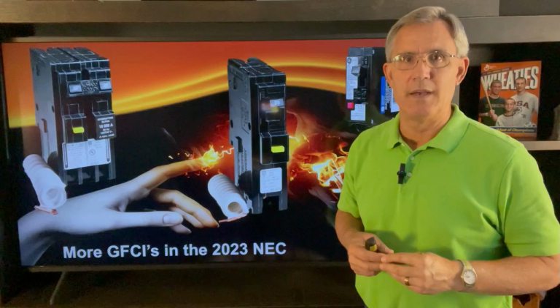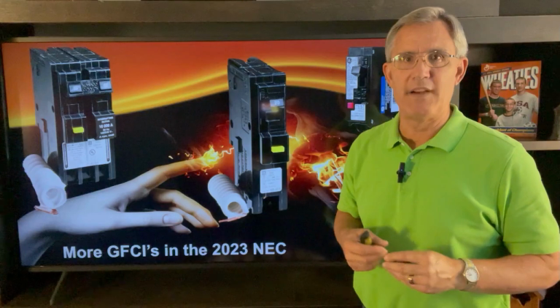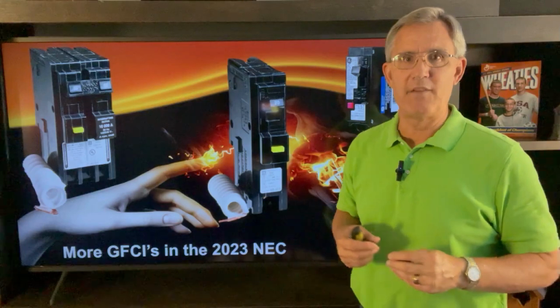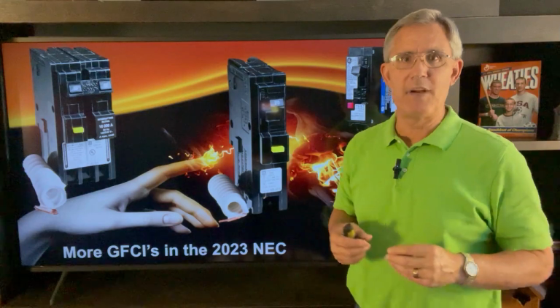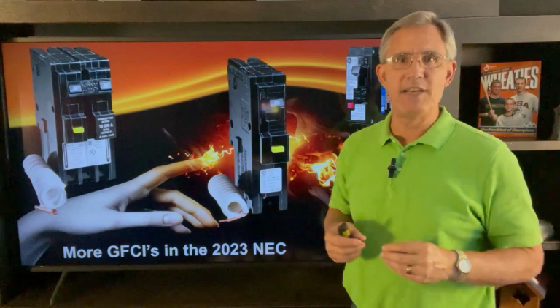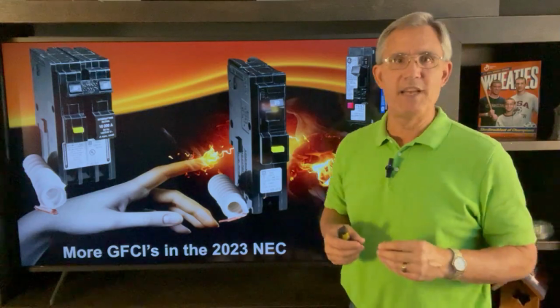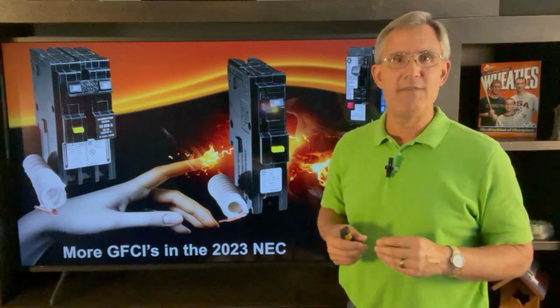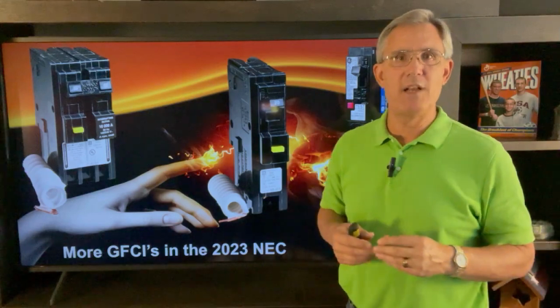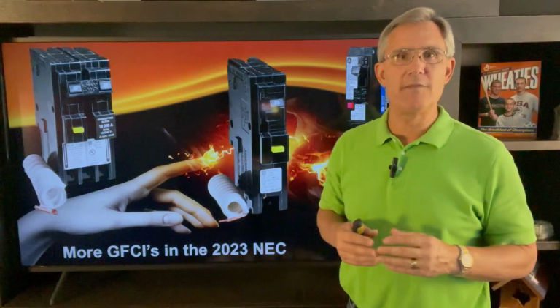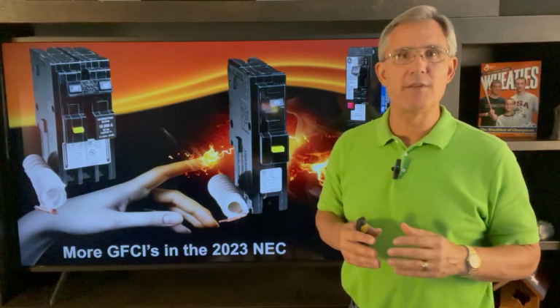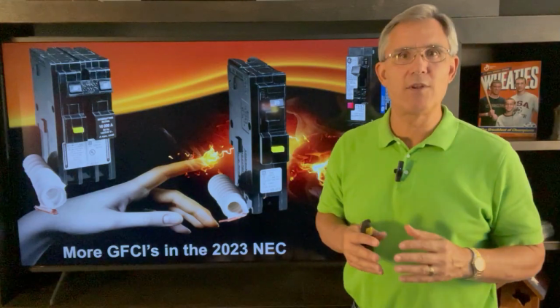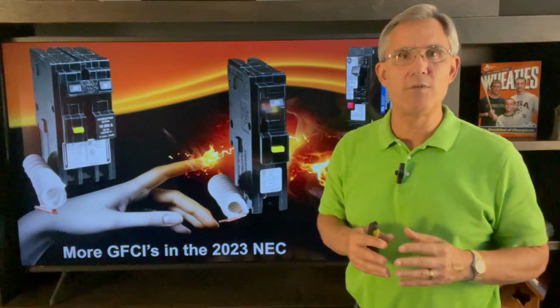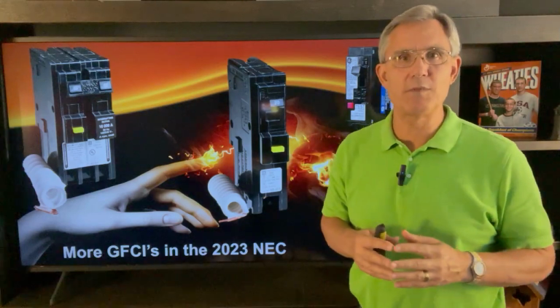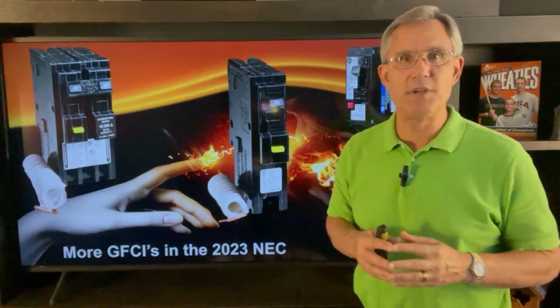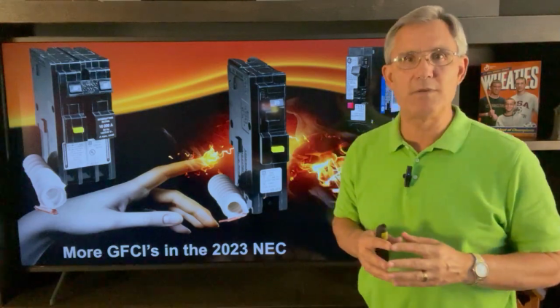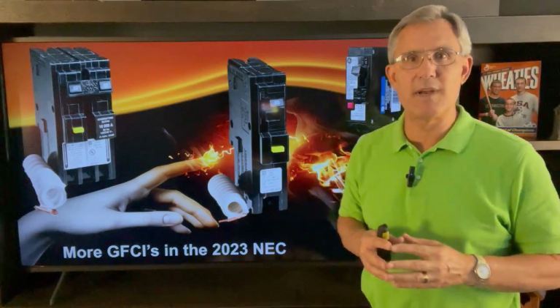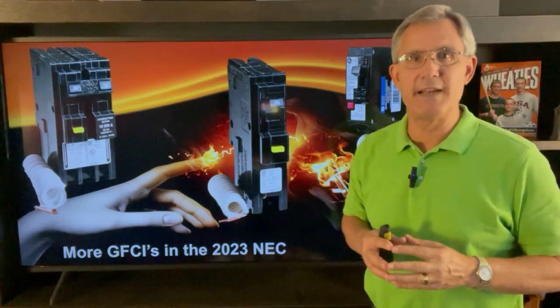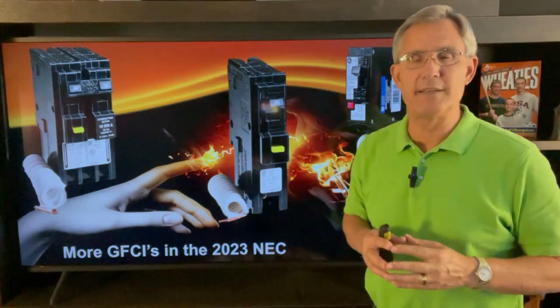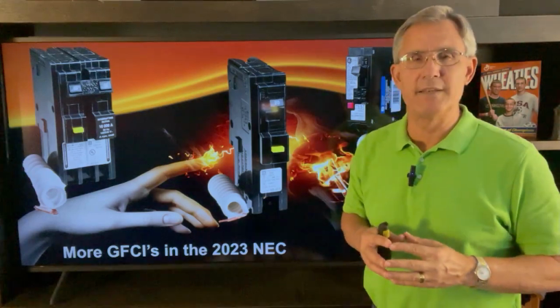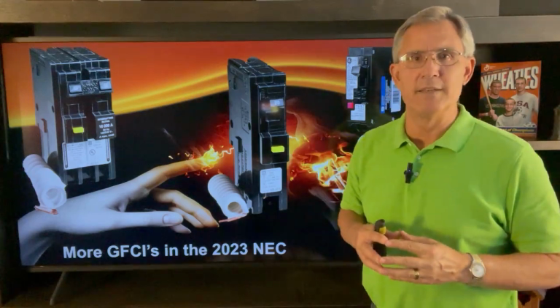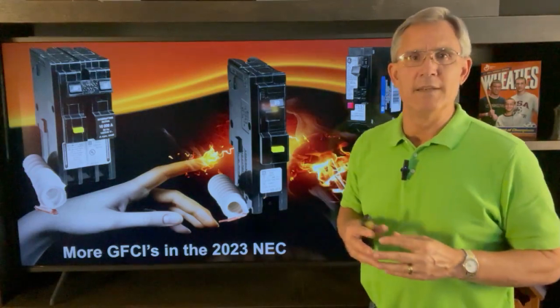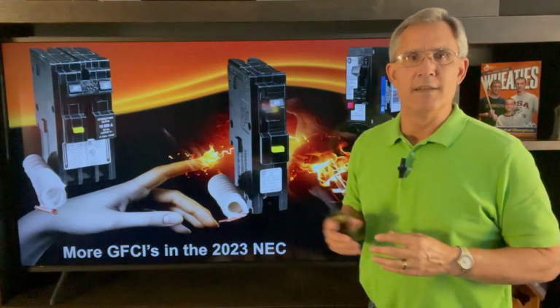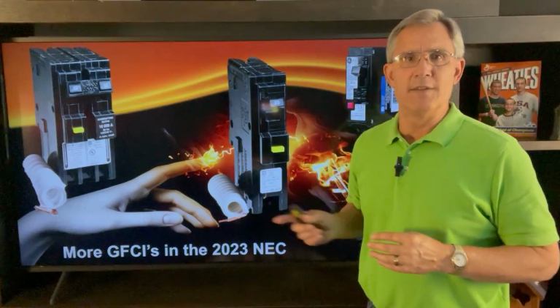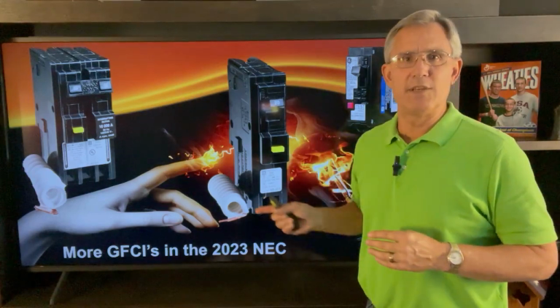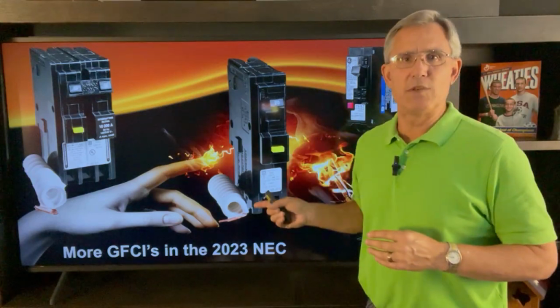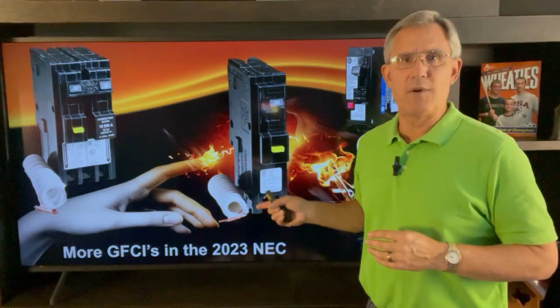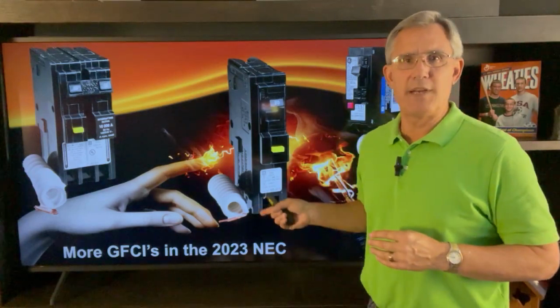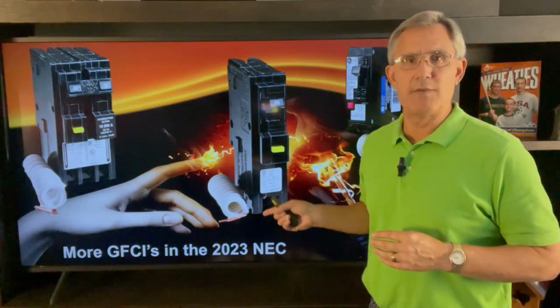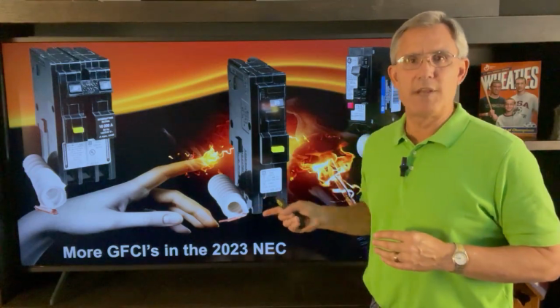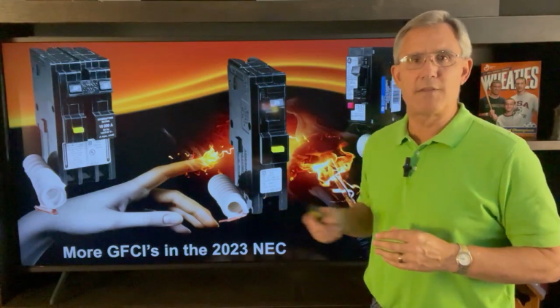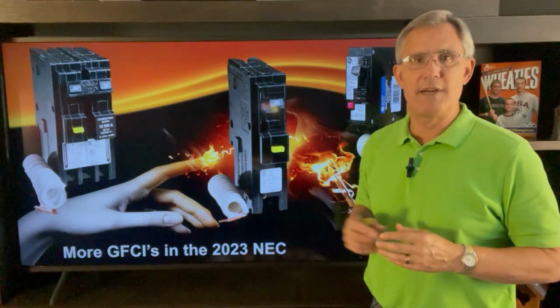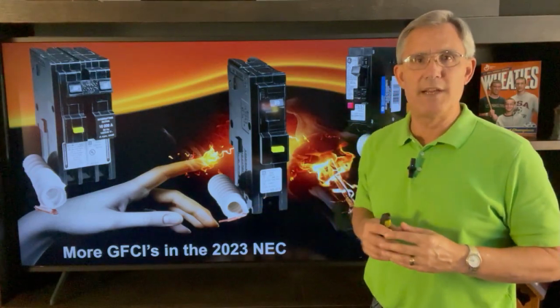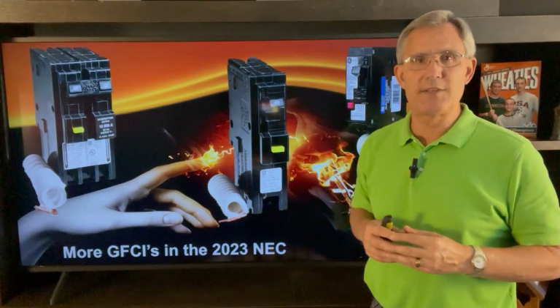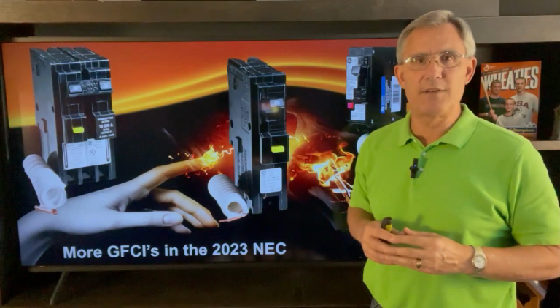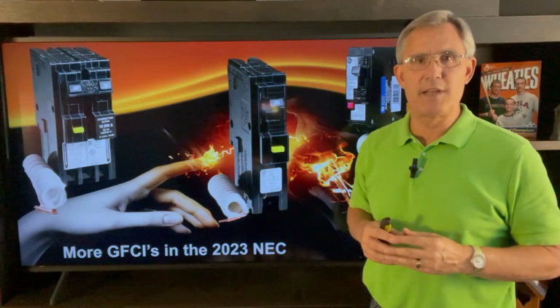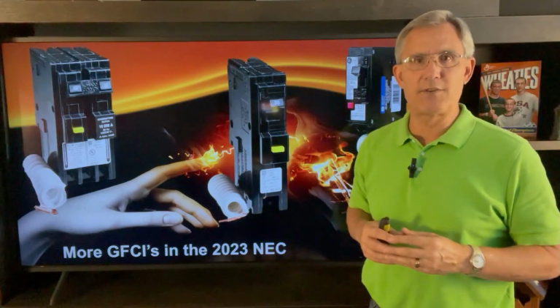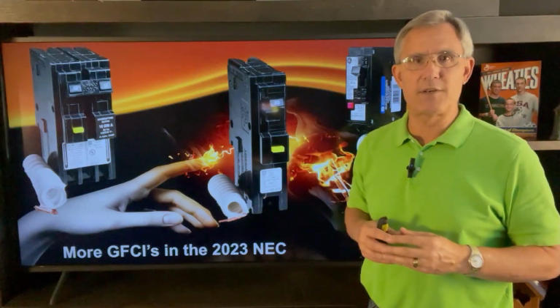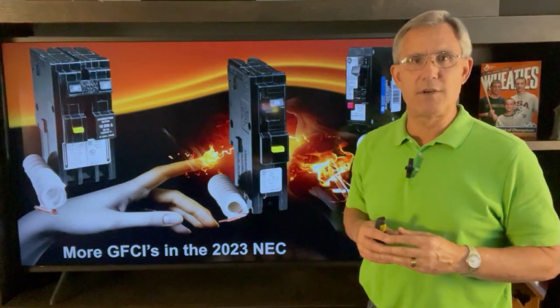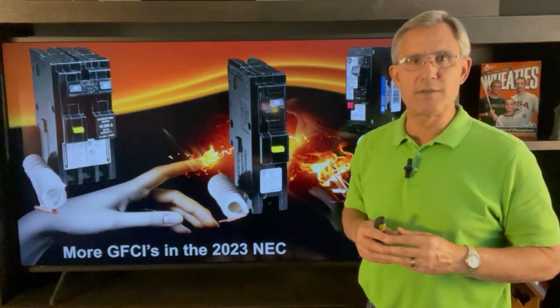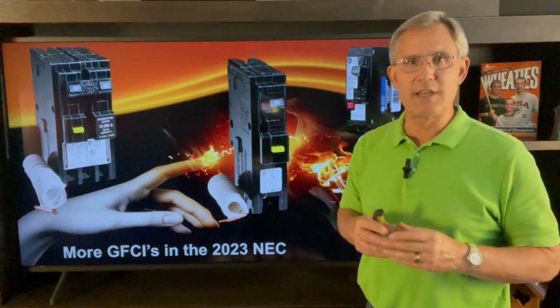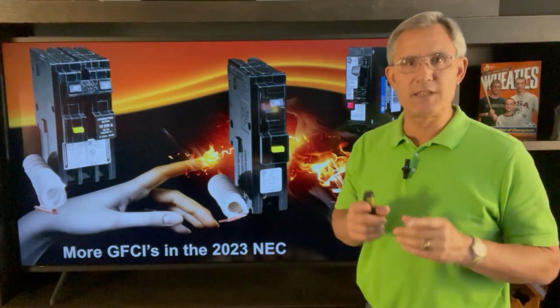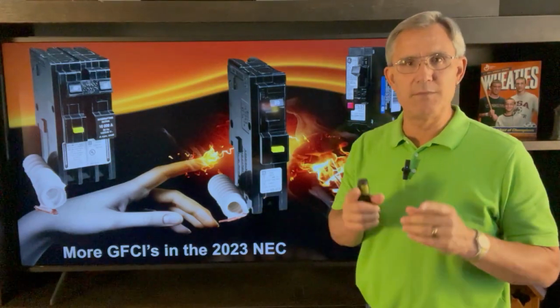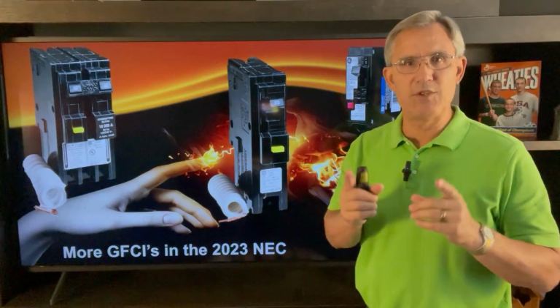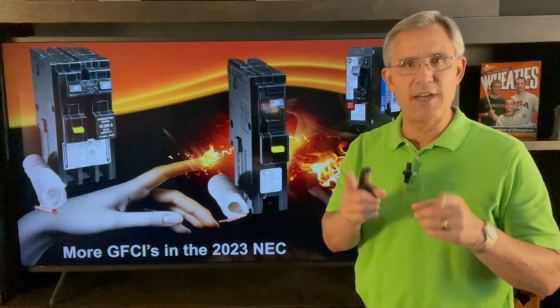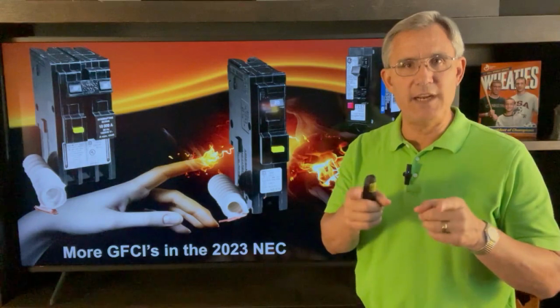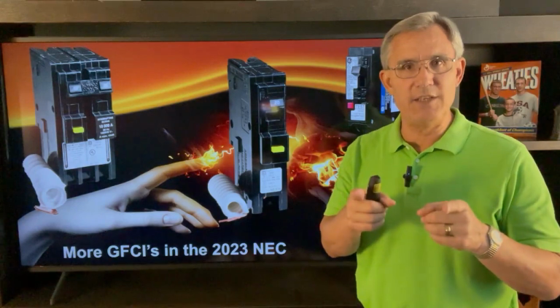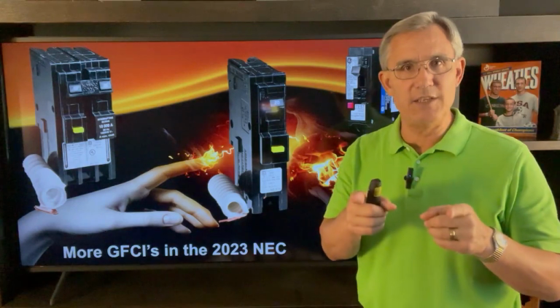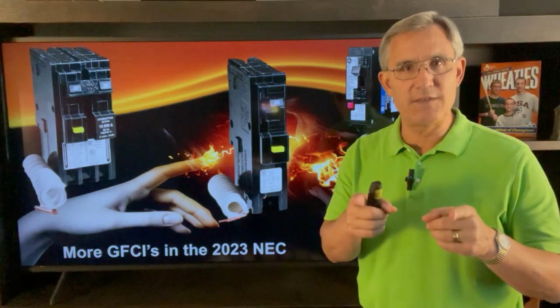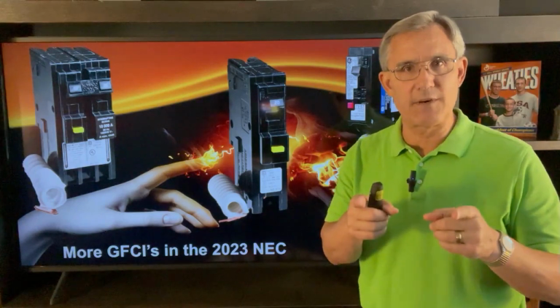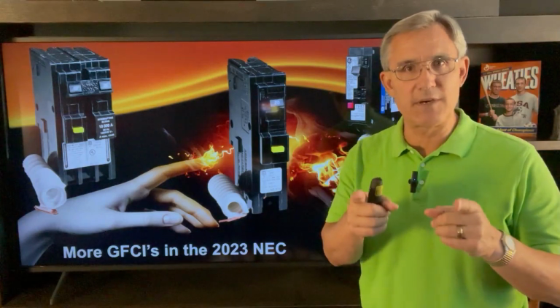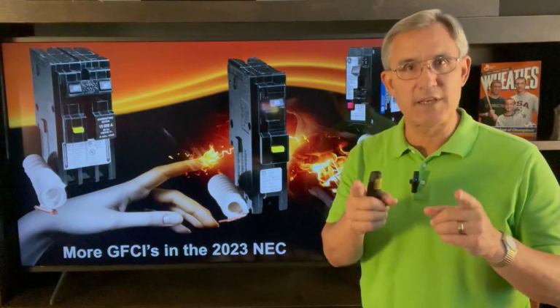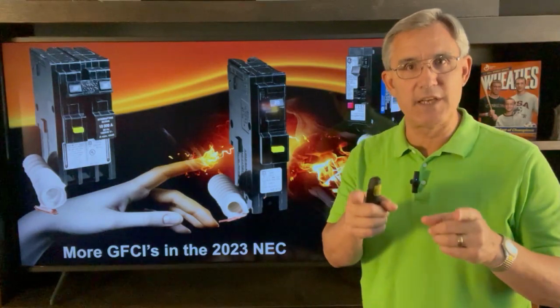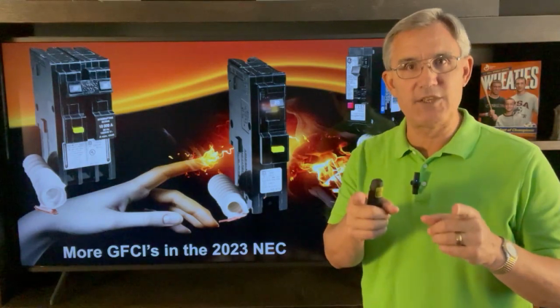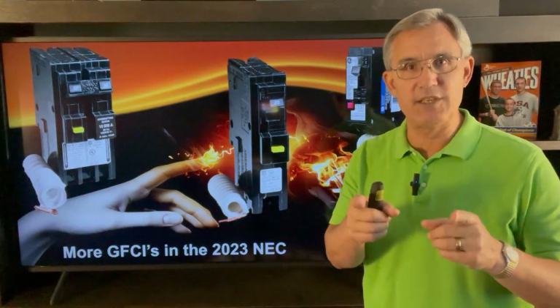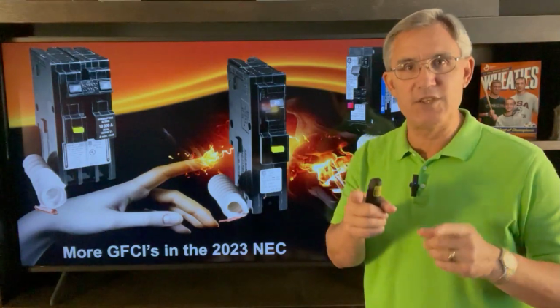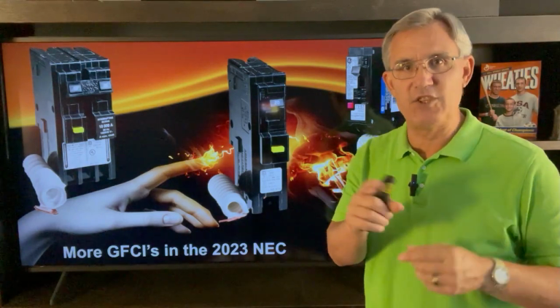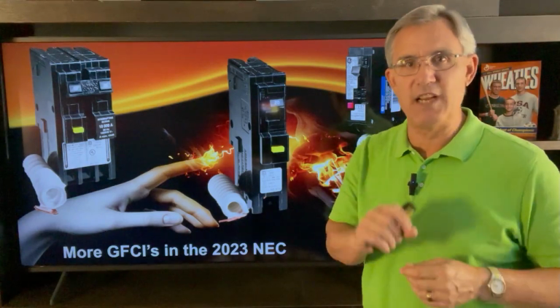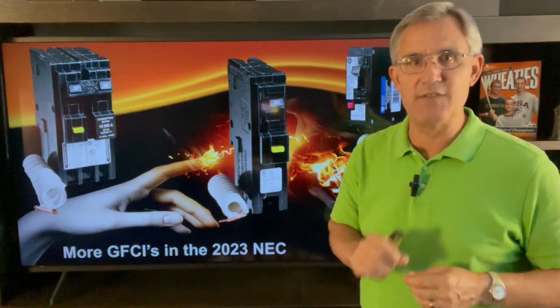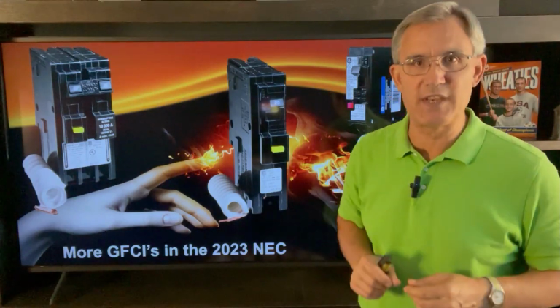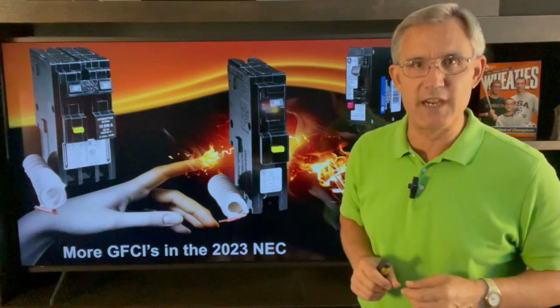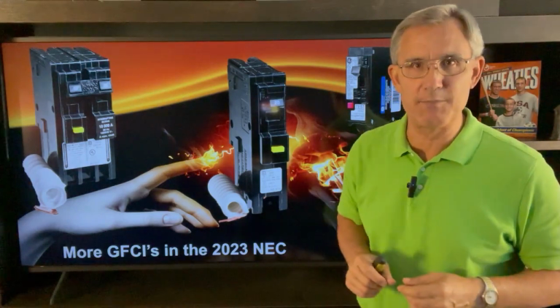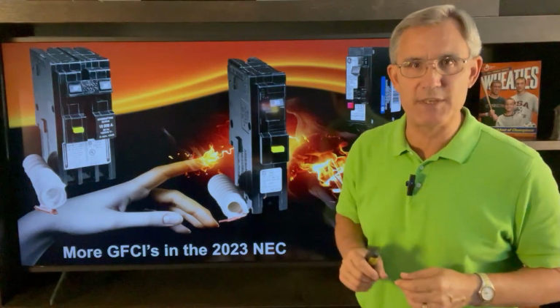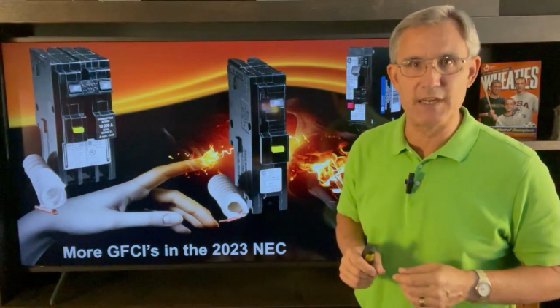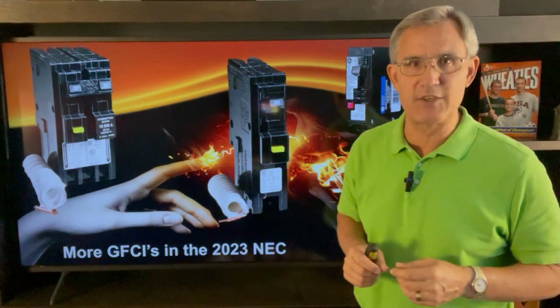Hi everybody, Dave Yellebick with Homes Built Right. The 2023 National Electric Code has some changes for your kitchen GFCI protection.